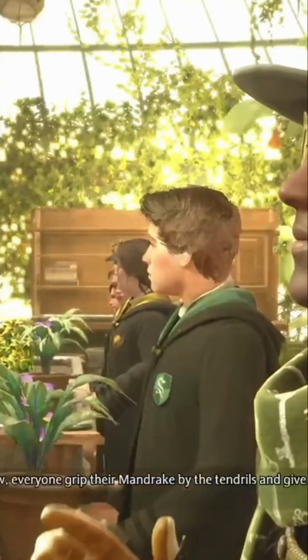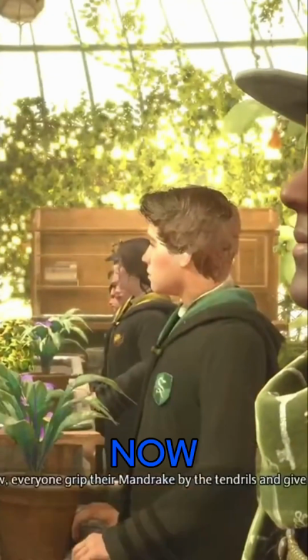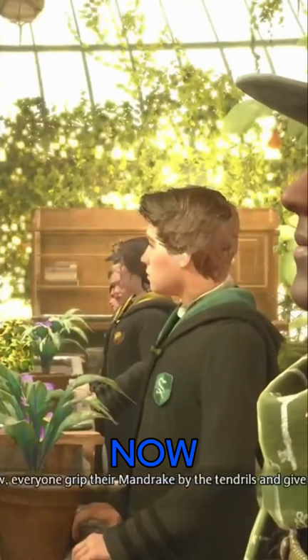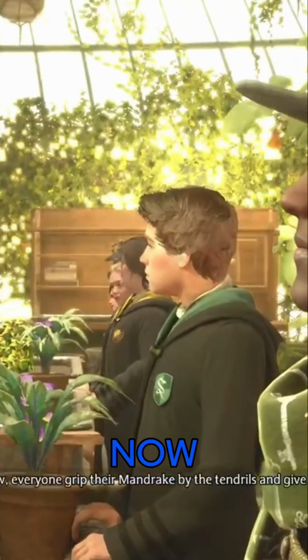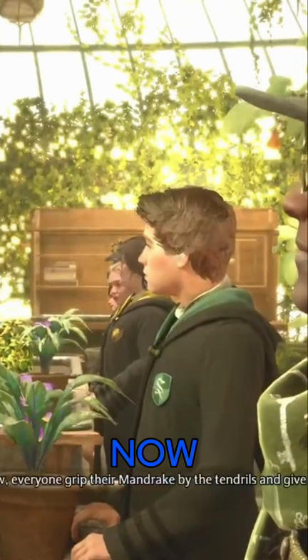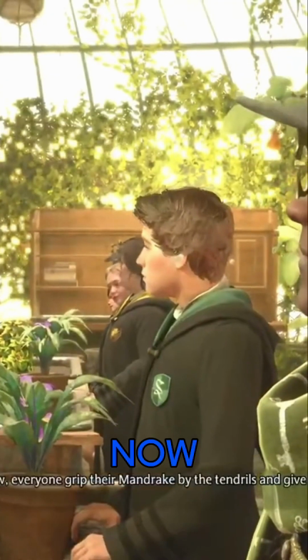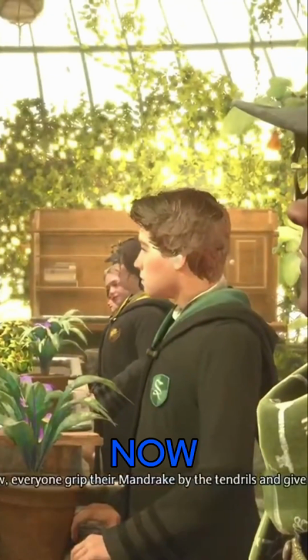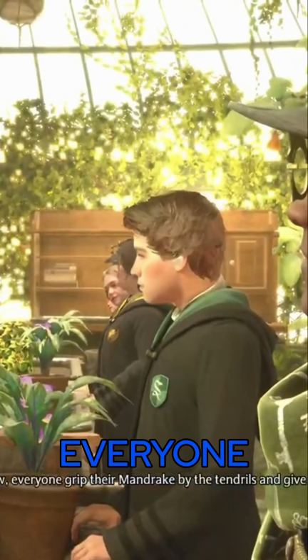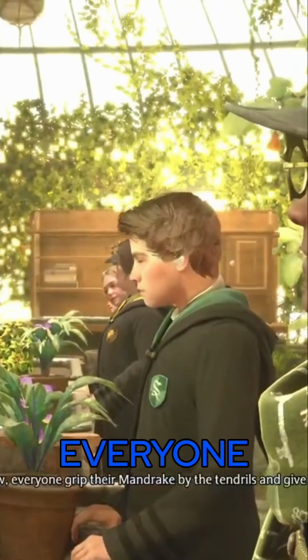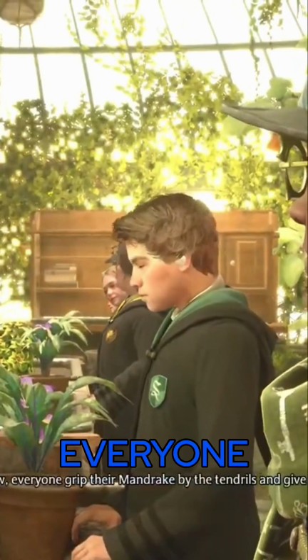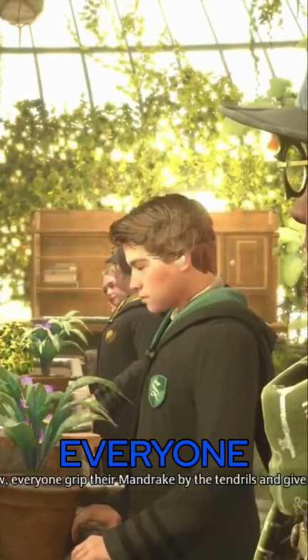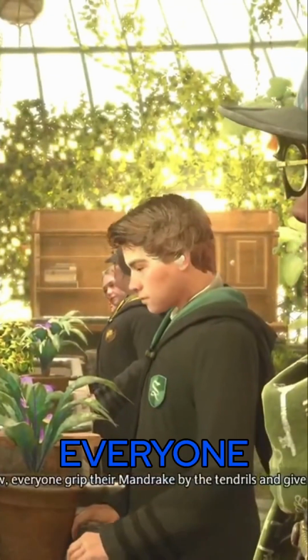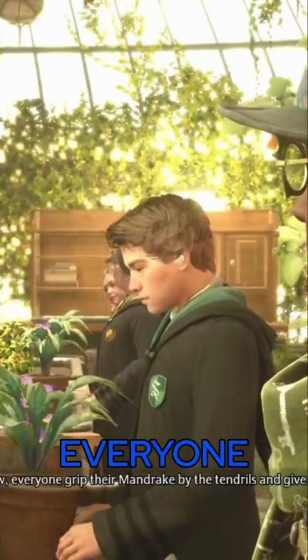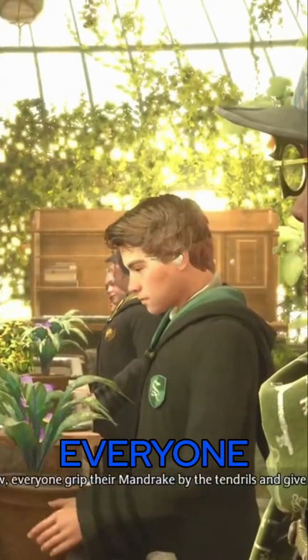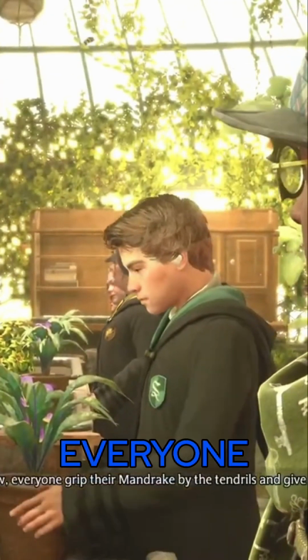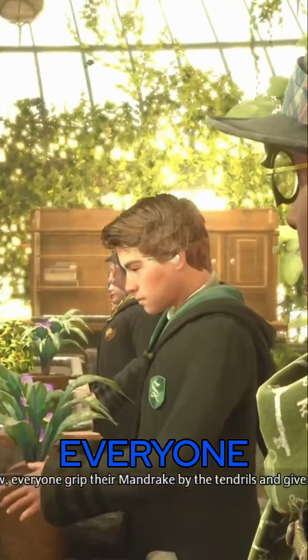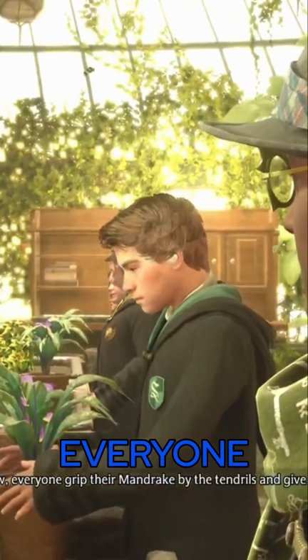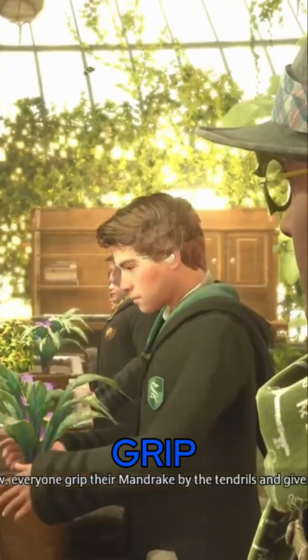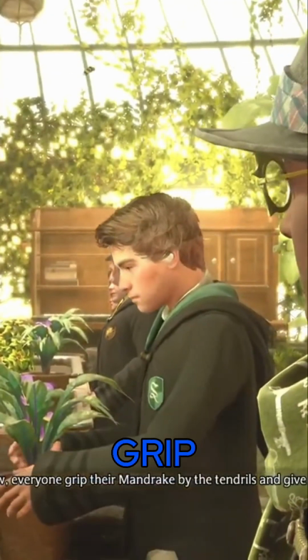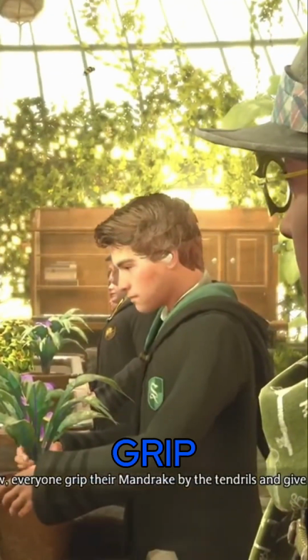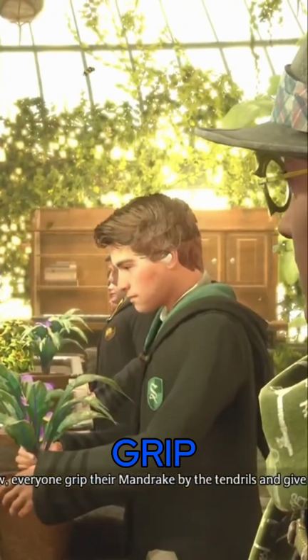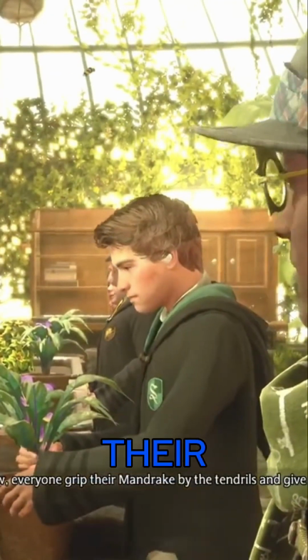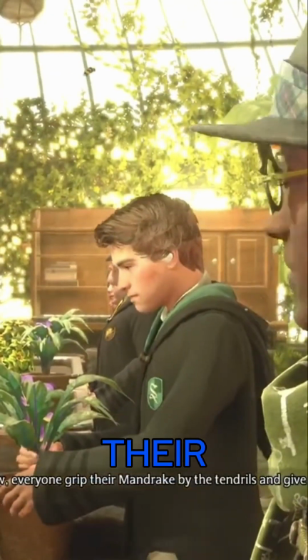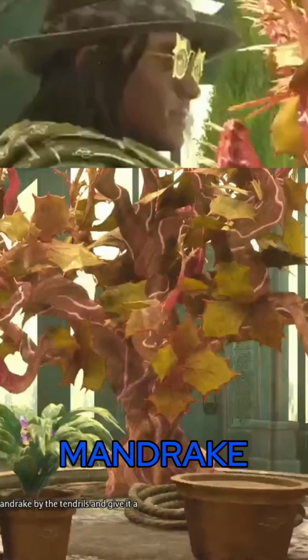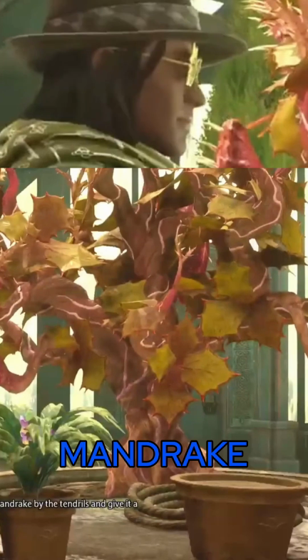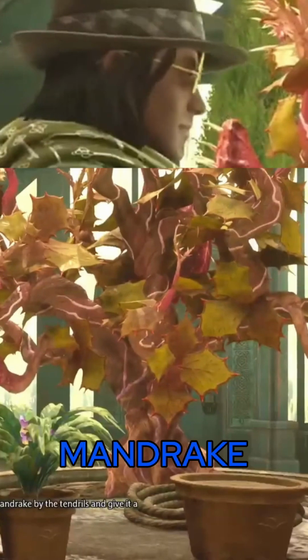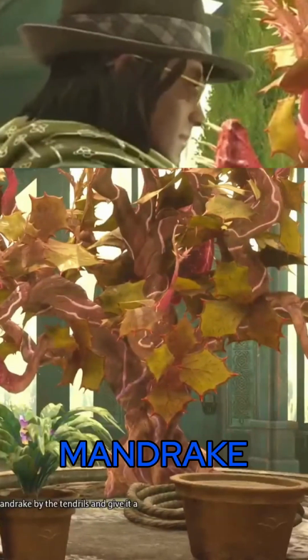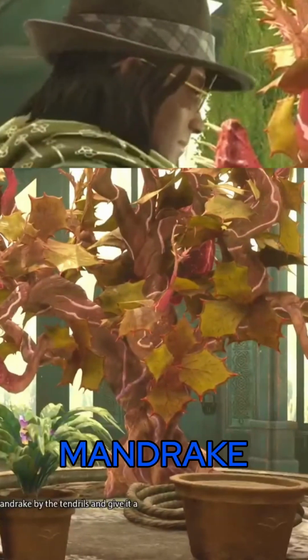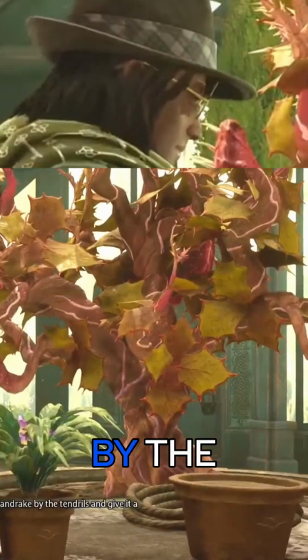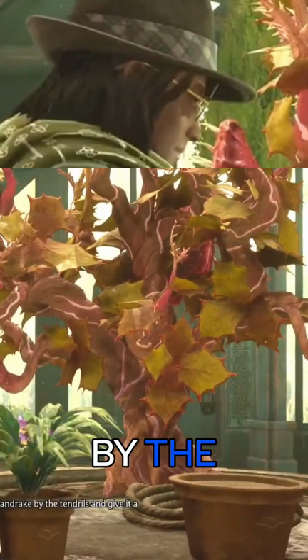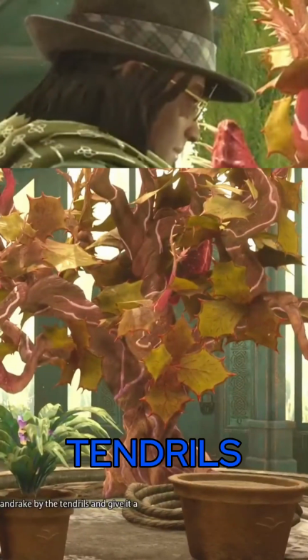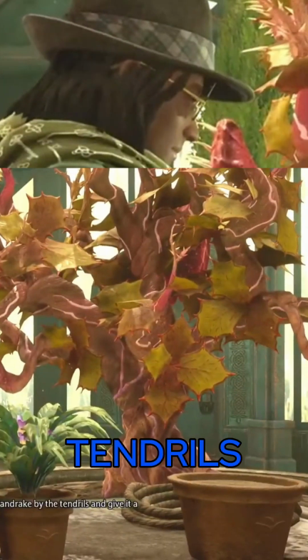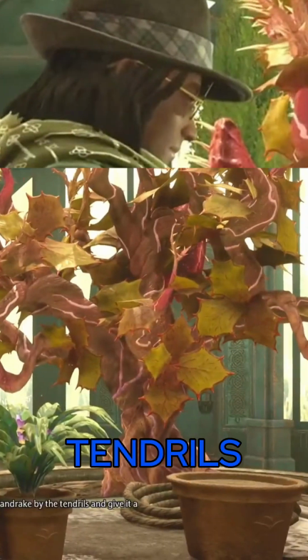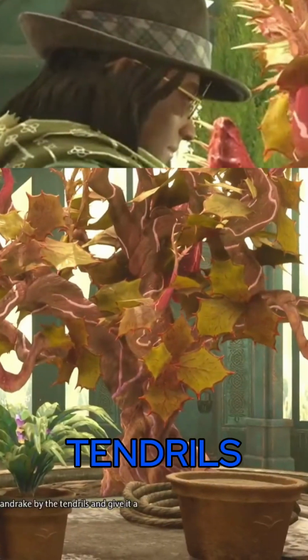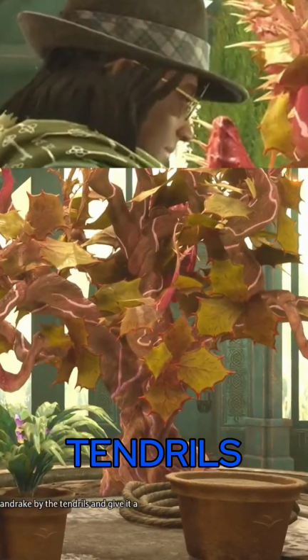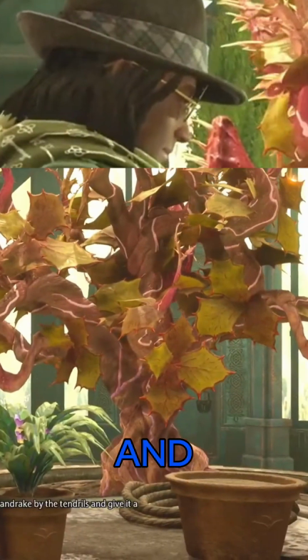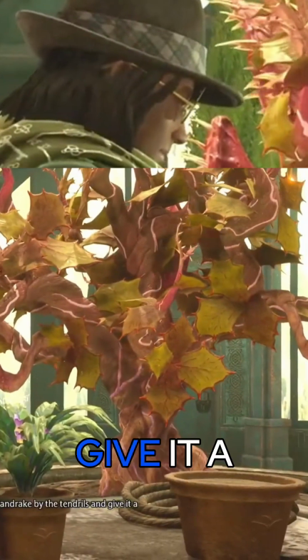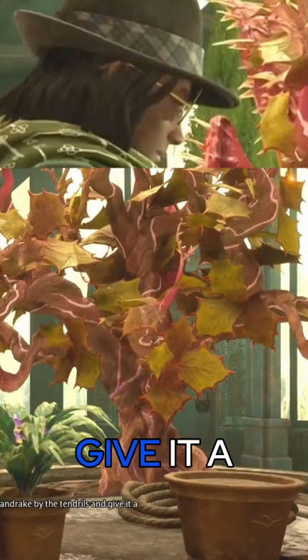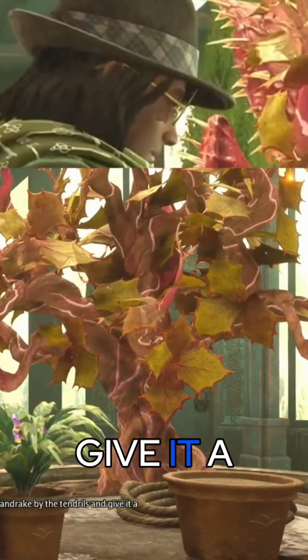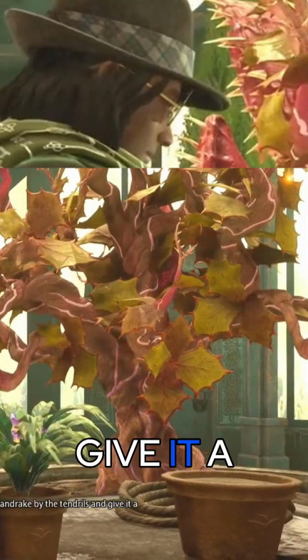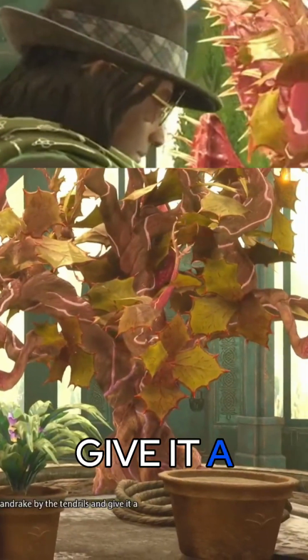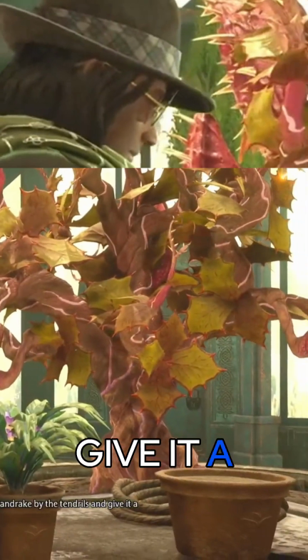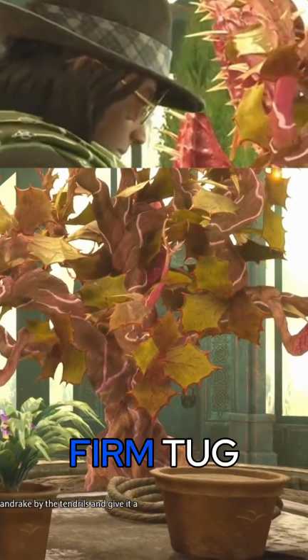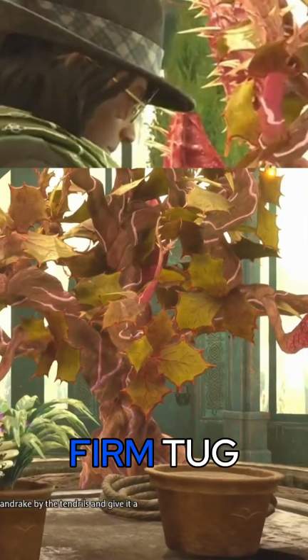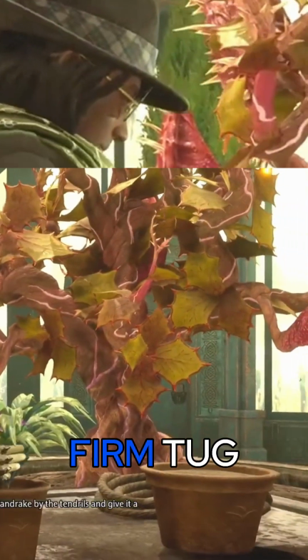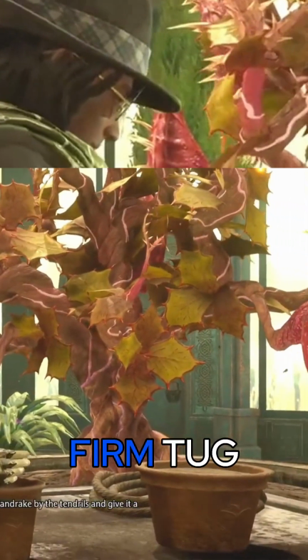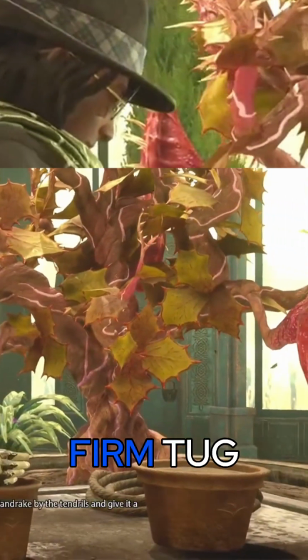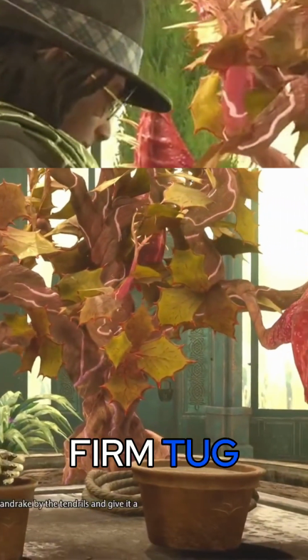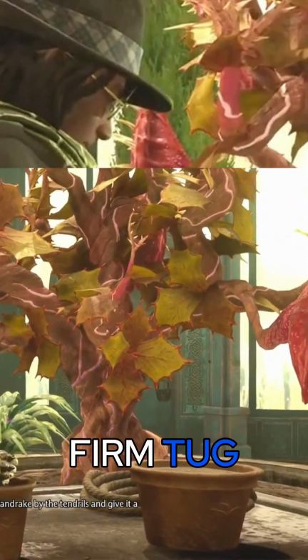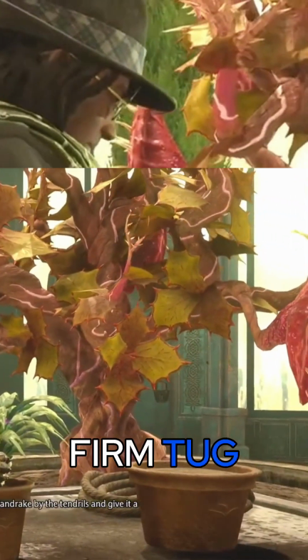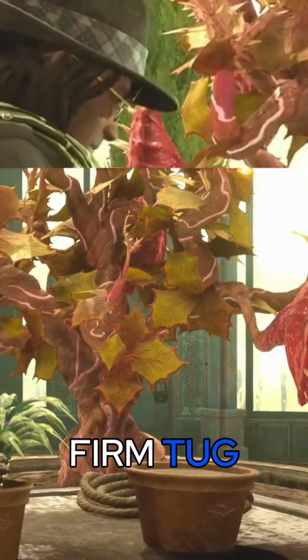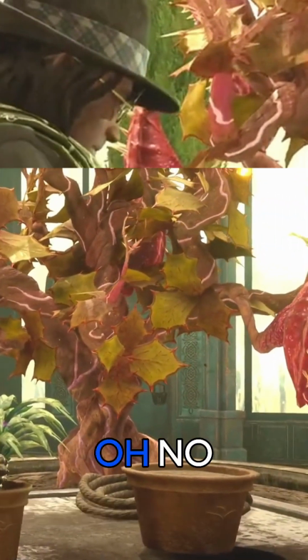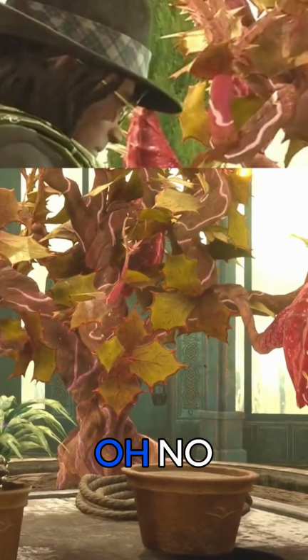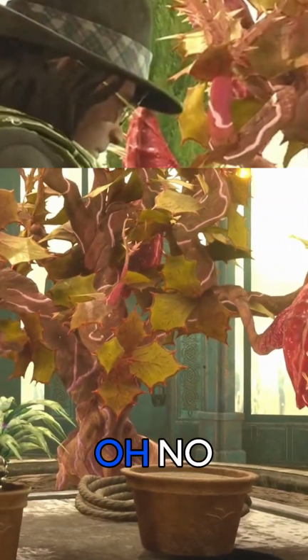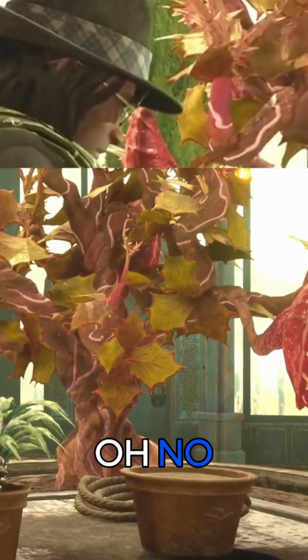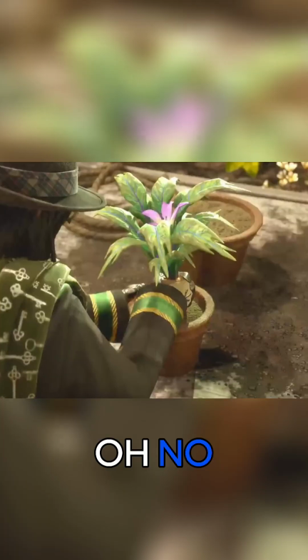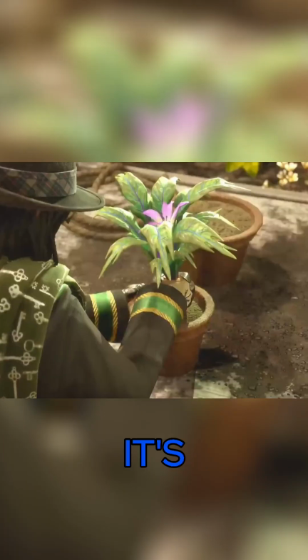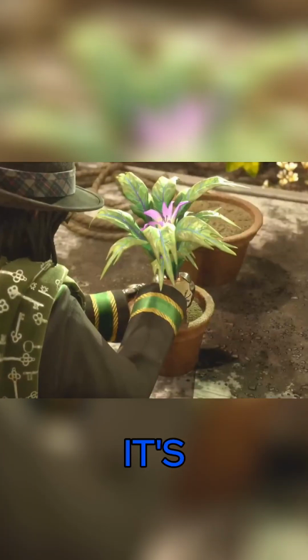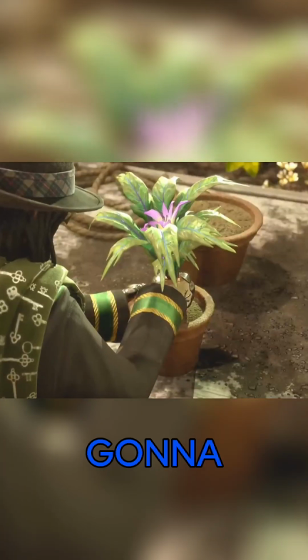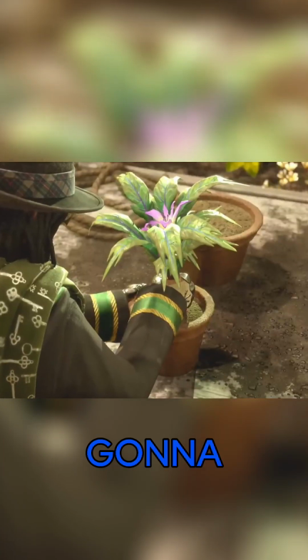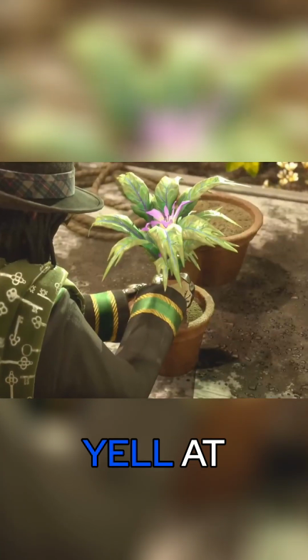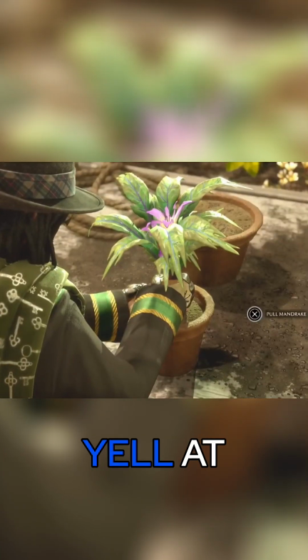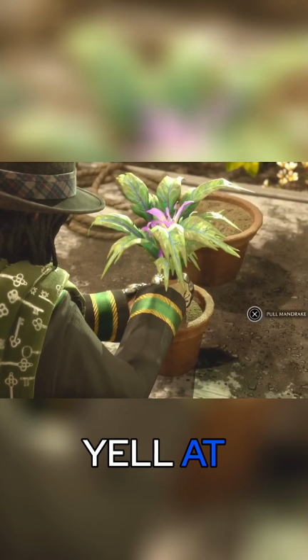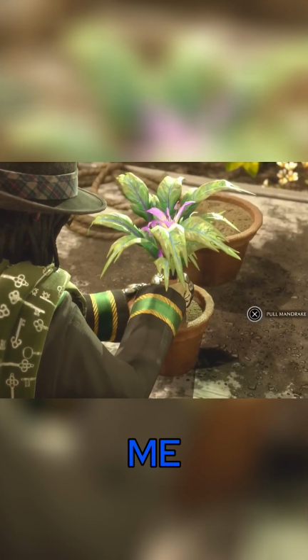Now everyone grip their mandrake by the tendrils and give it a firm tug. Oh no, it's gonna yell at me!